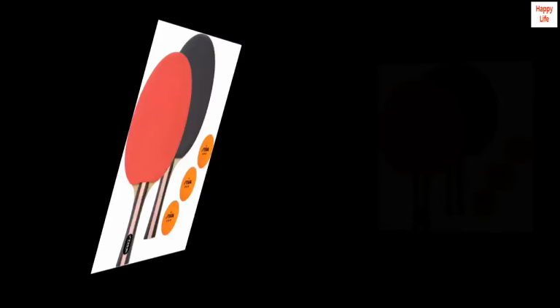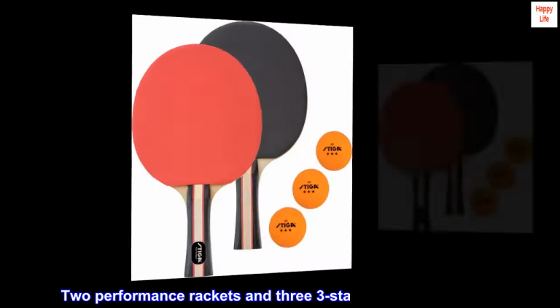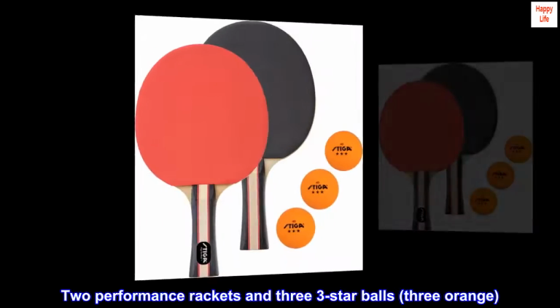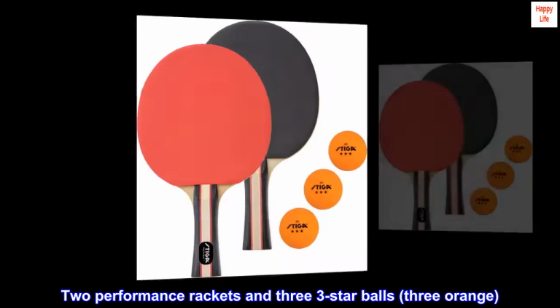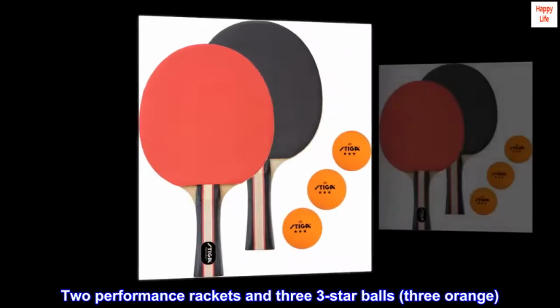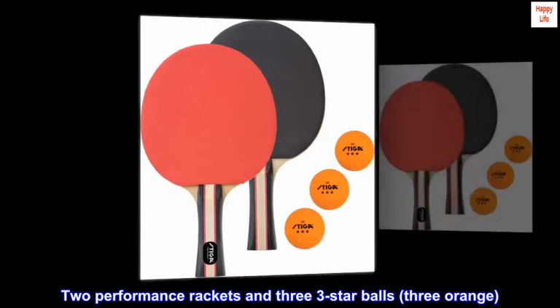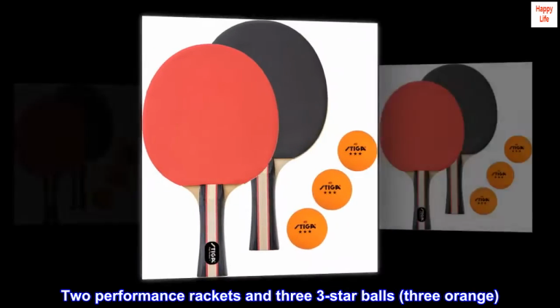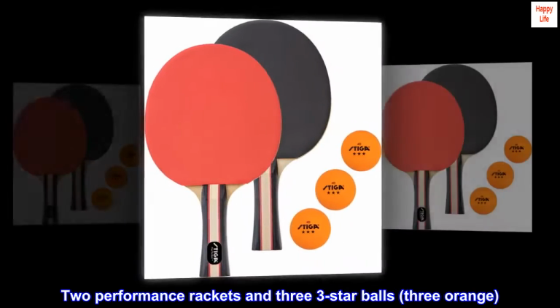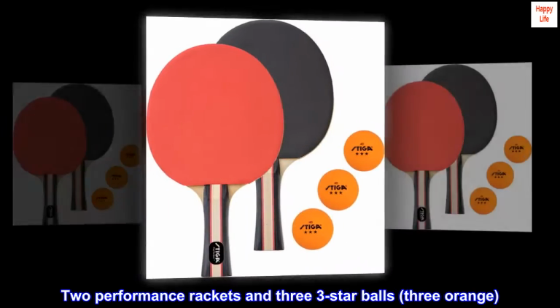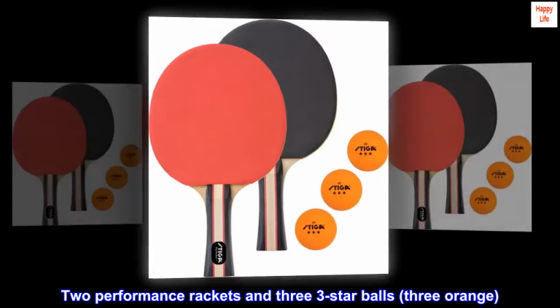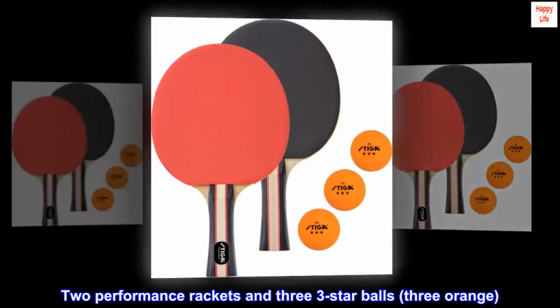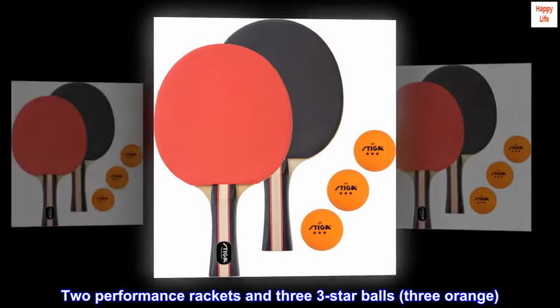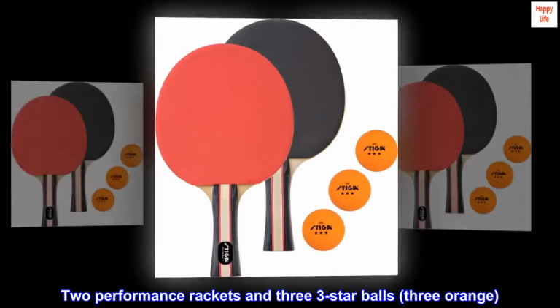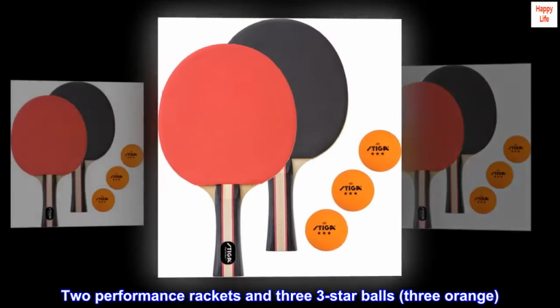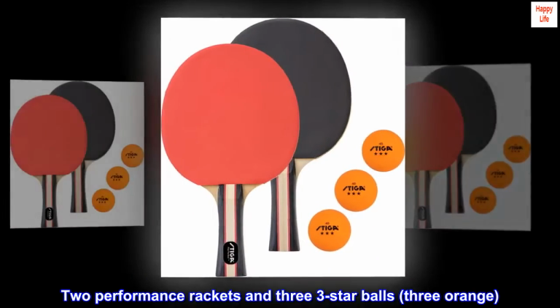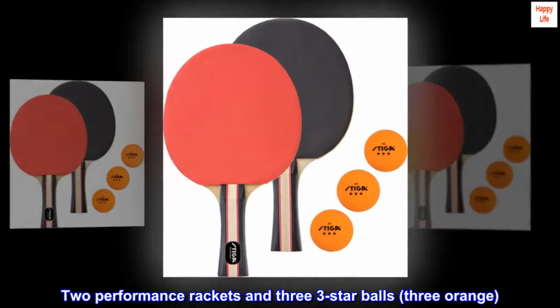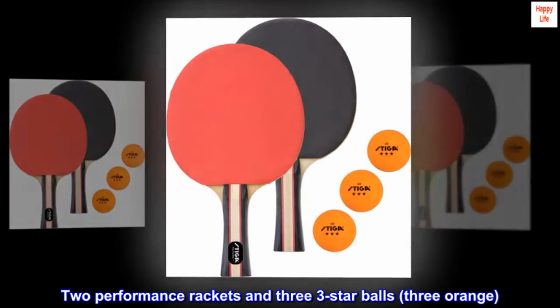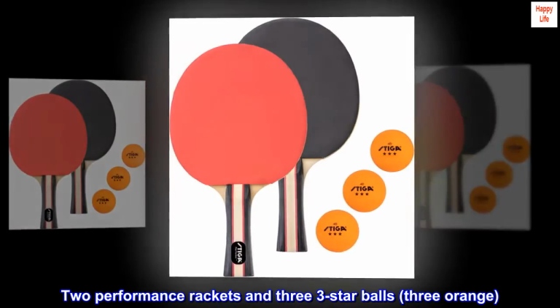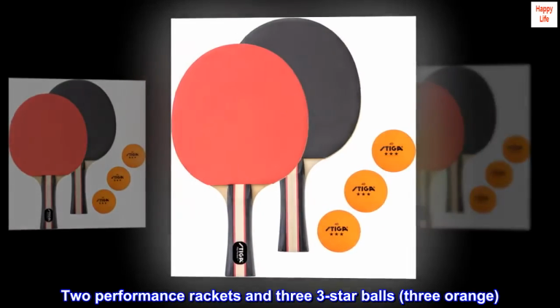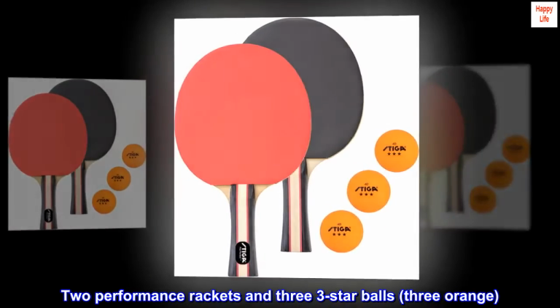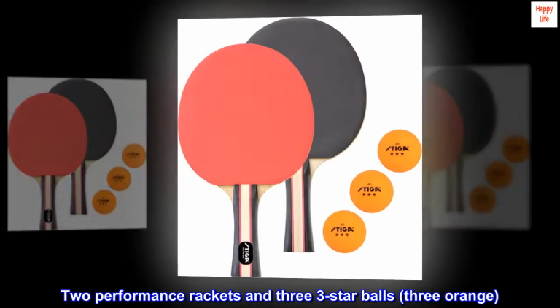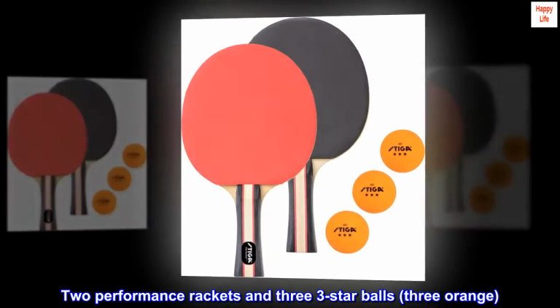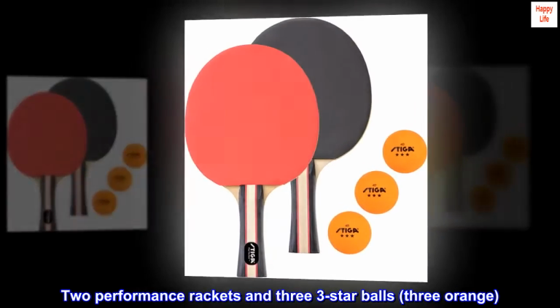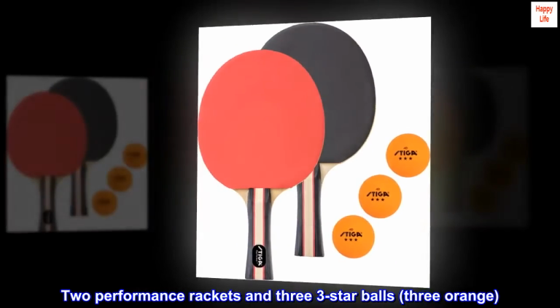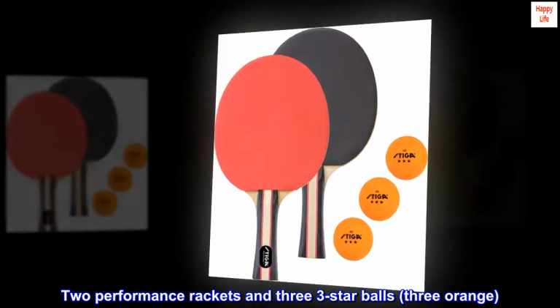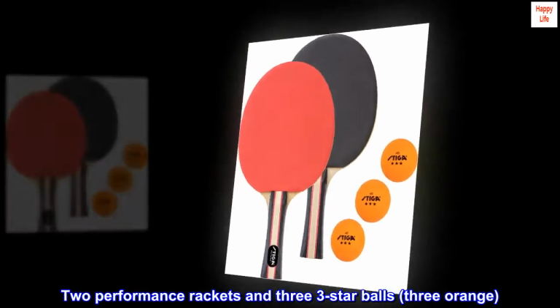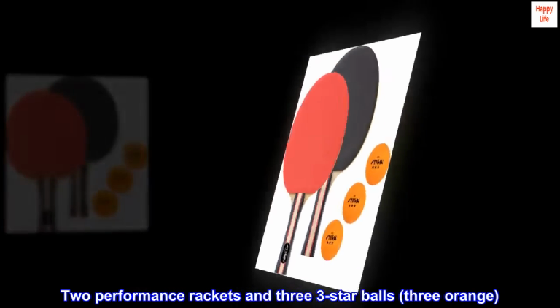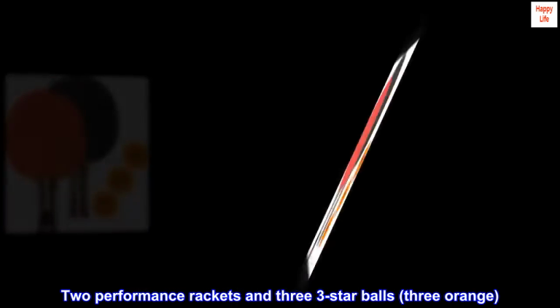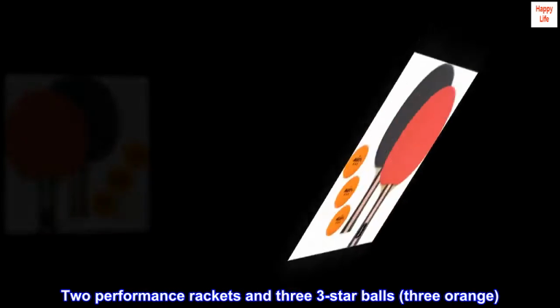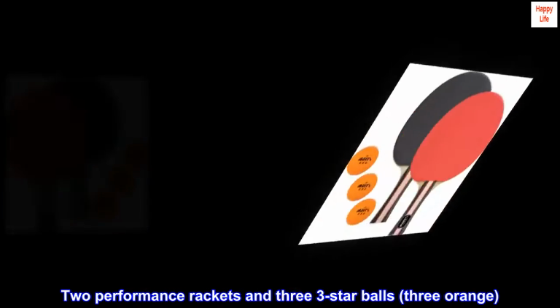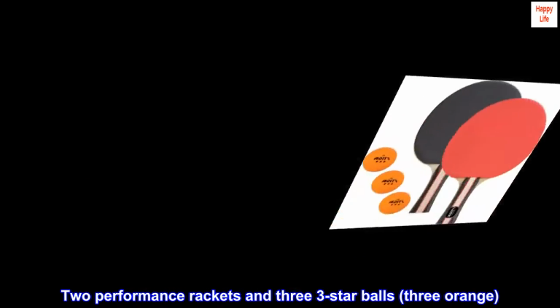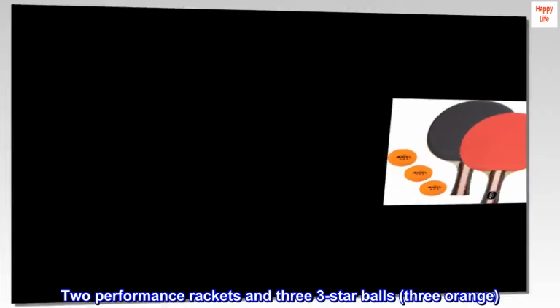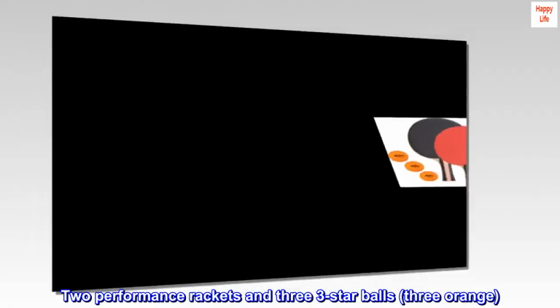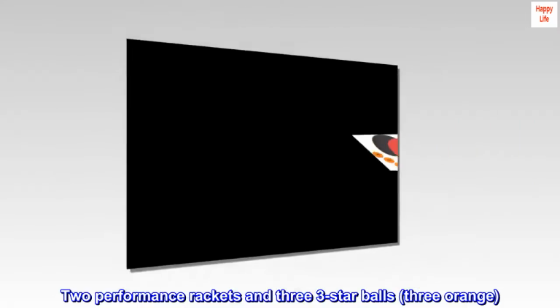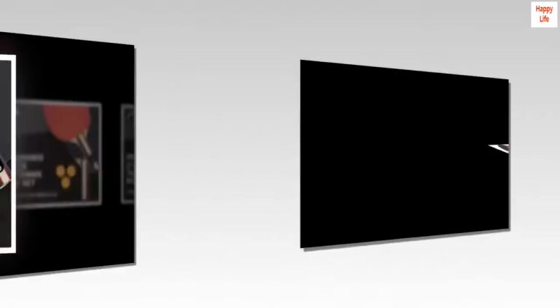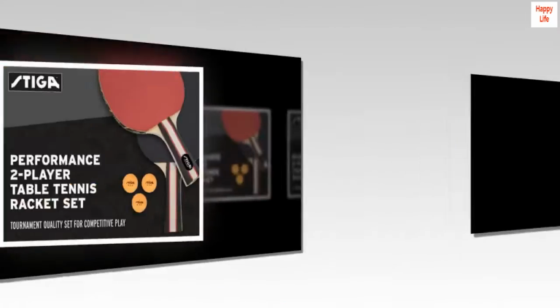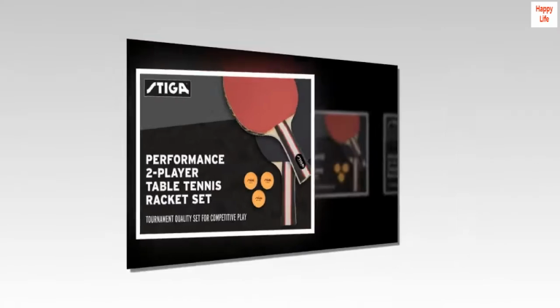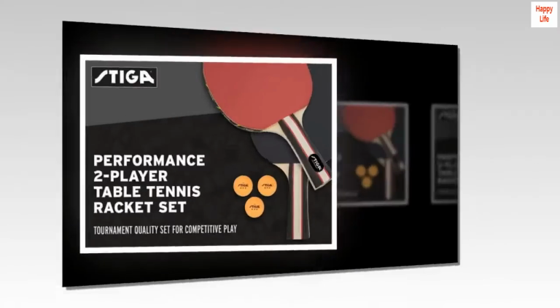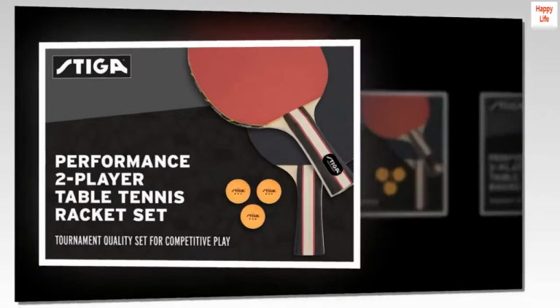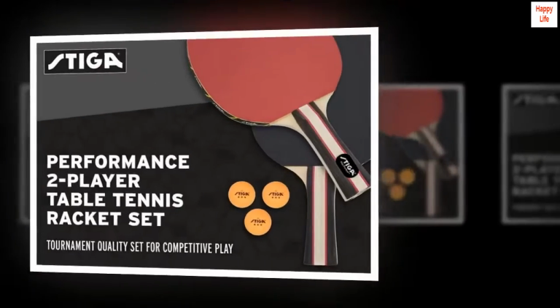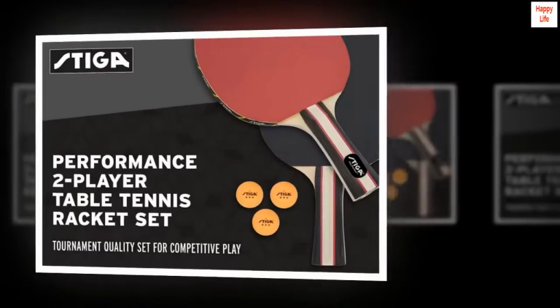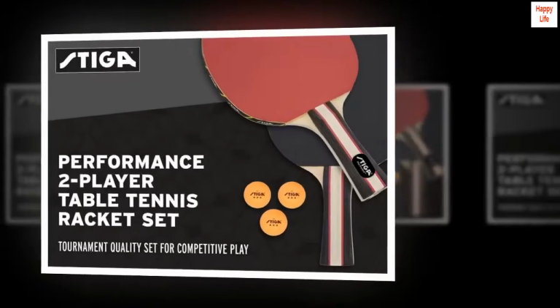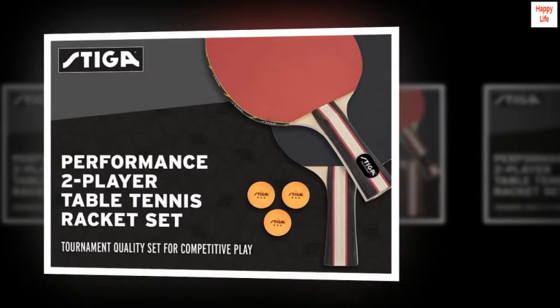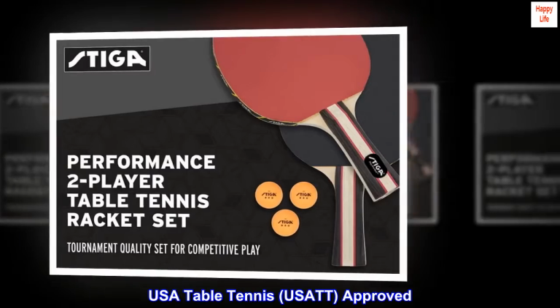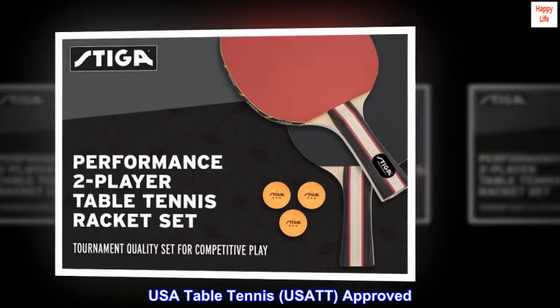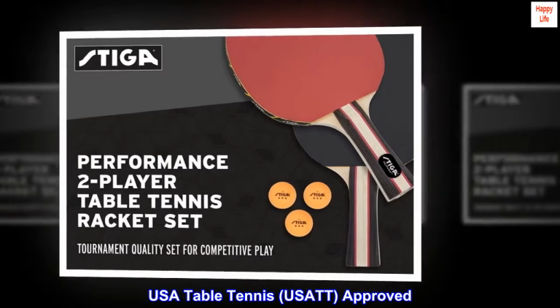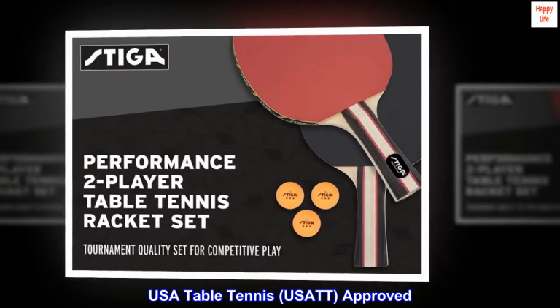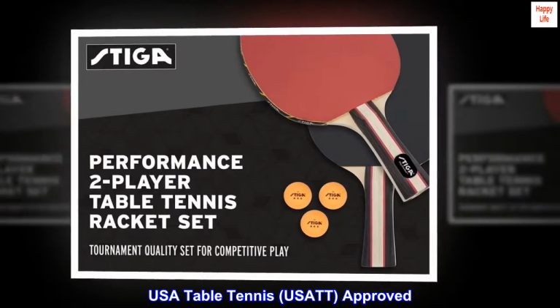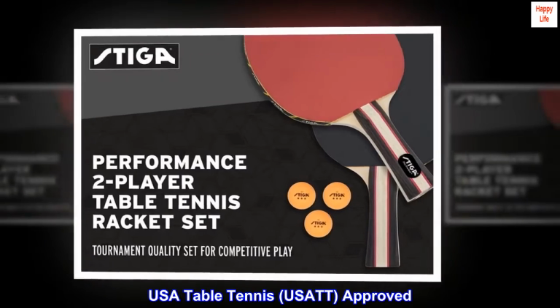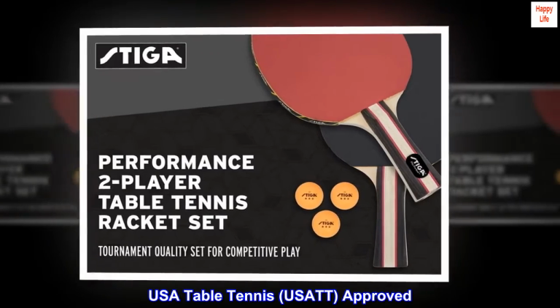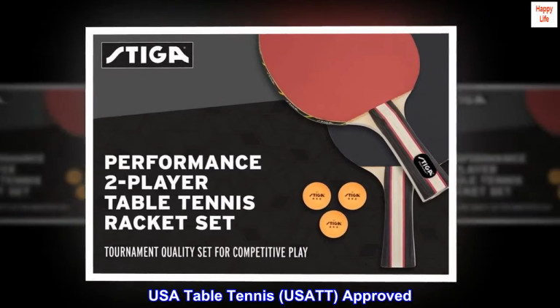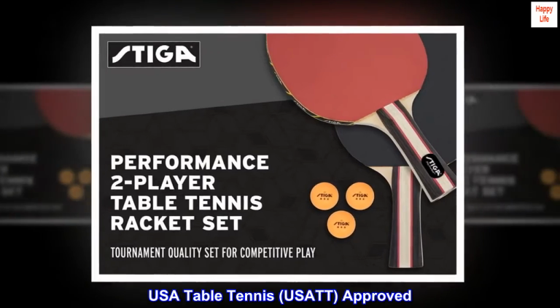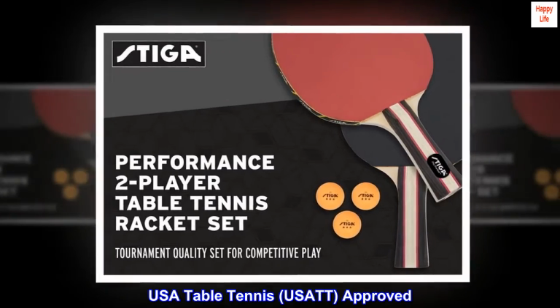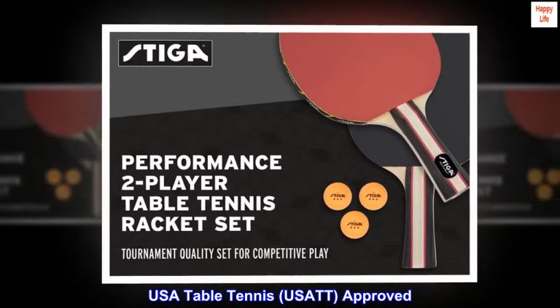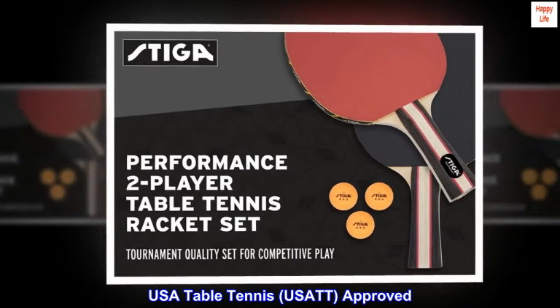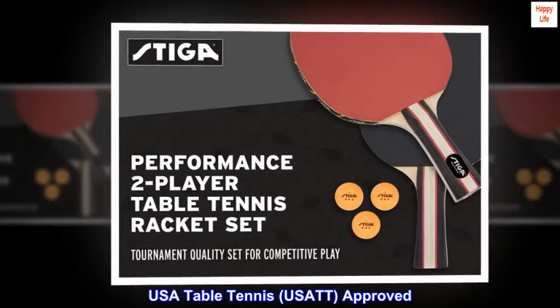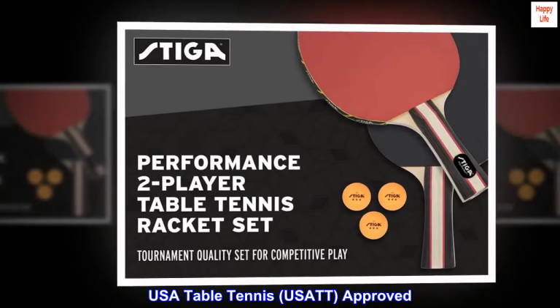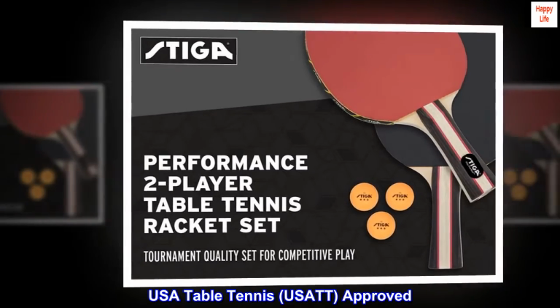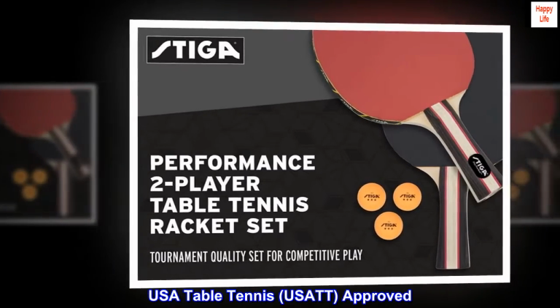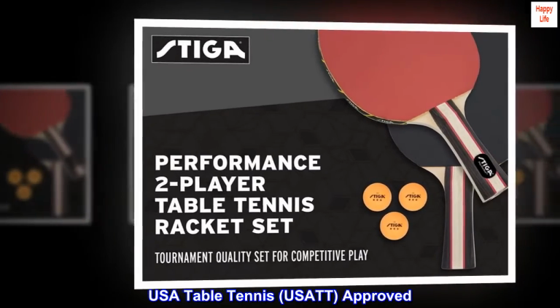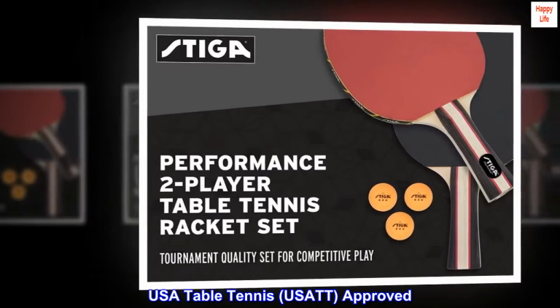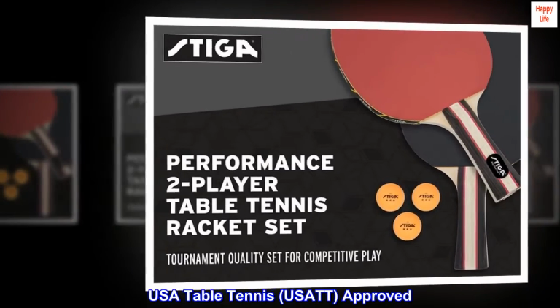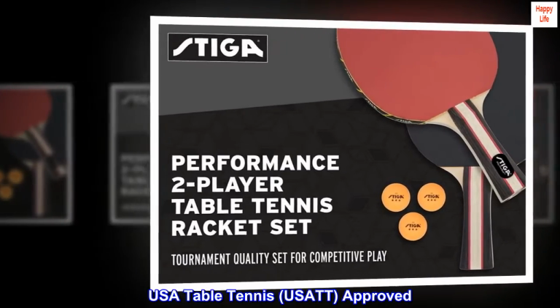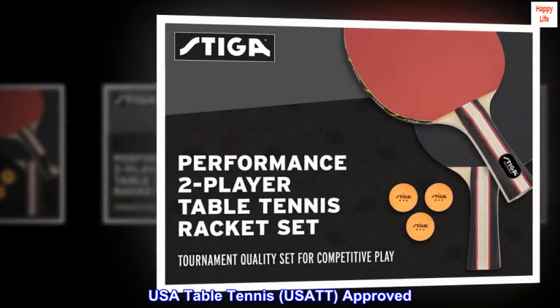2 Performance Rackets and 3 3-Star Balls, 3 Orange. USA Table Tennis, USIT Approved.